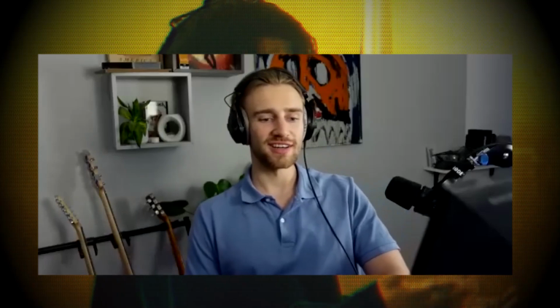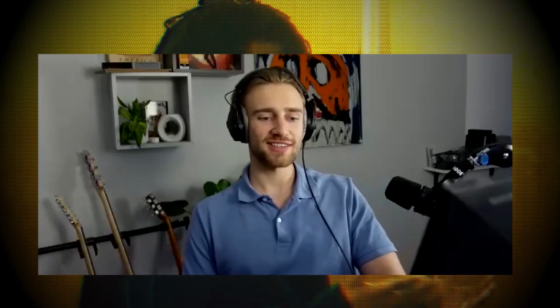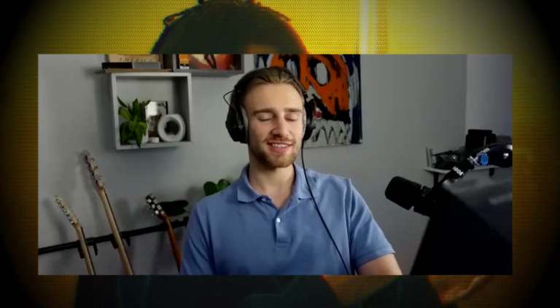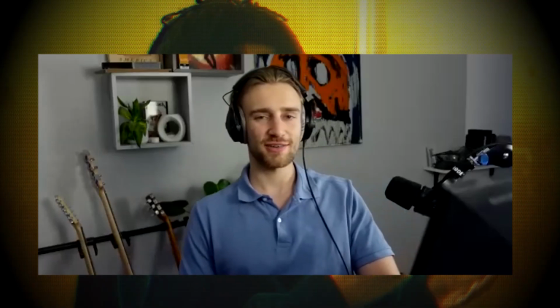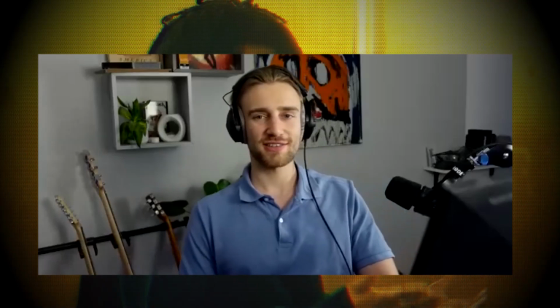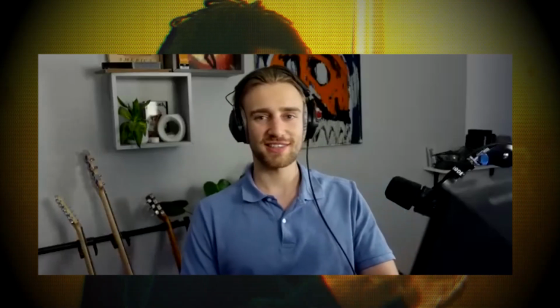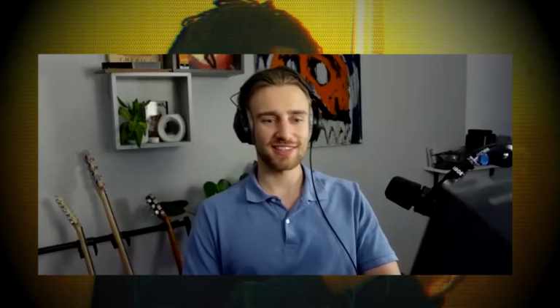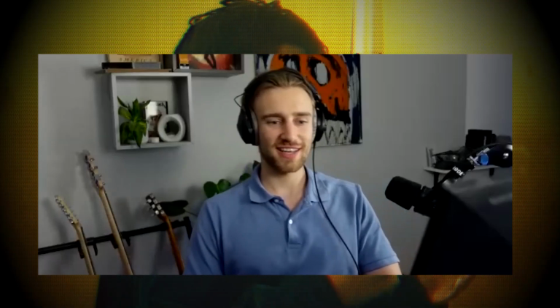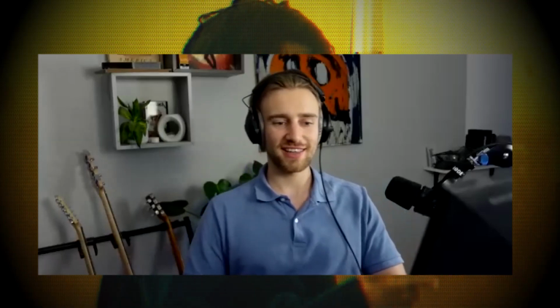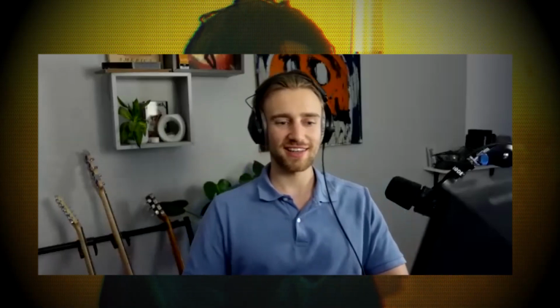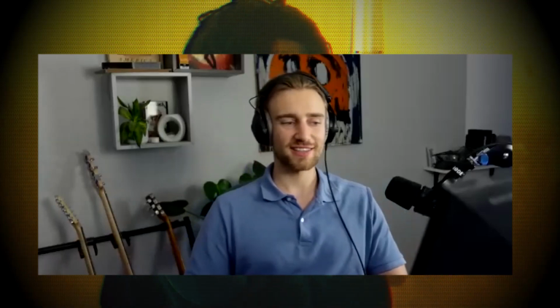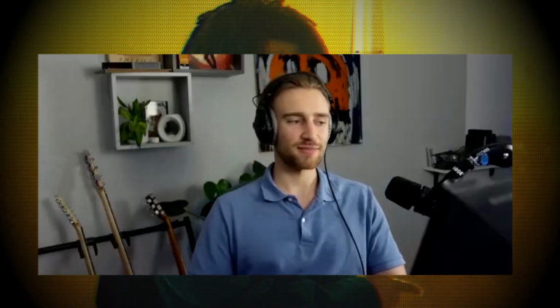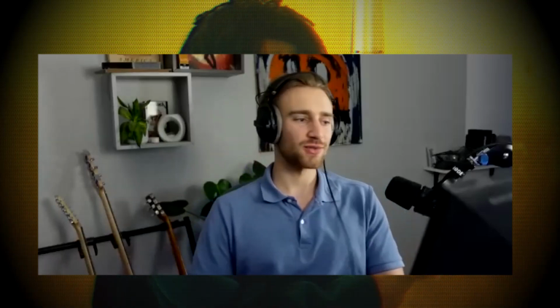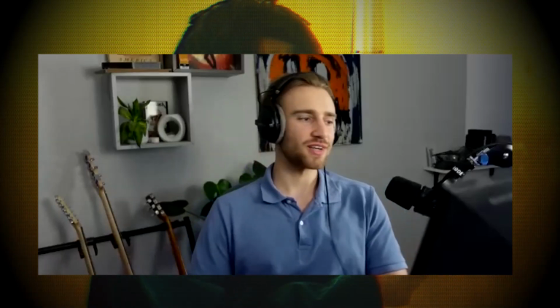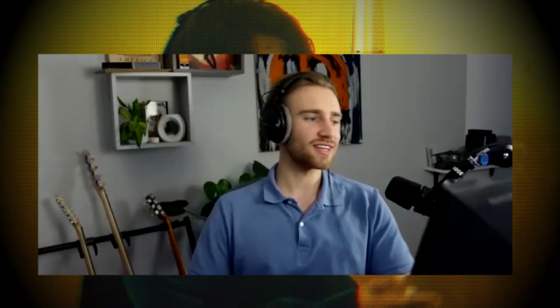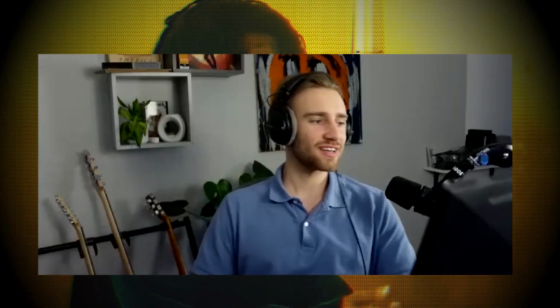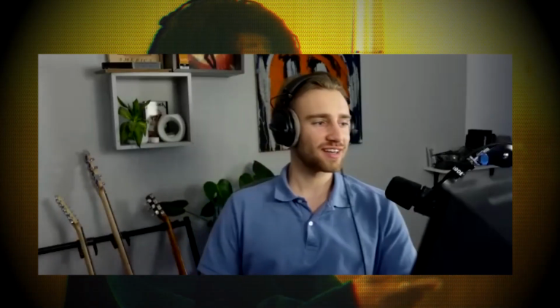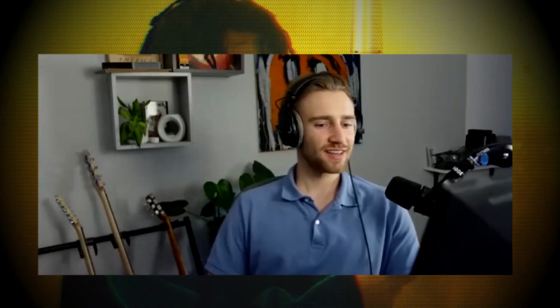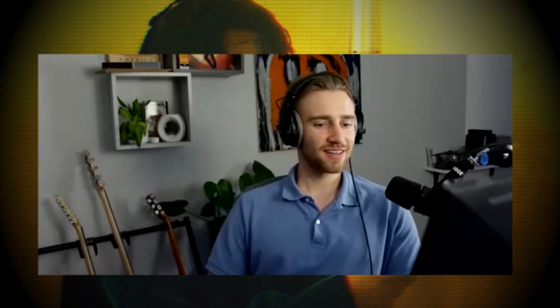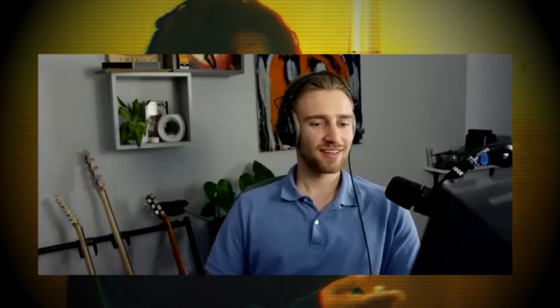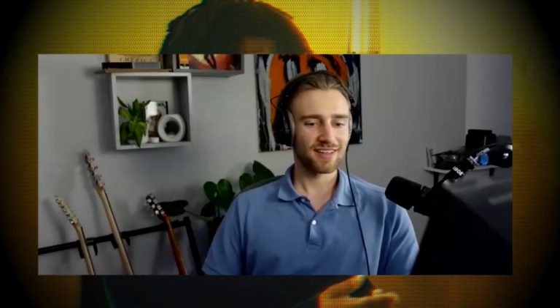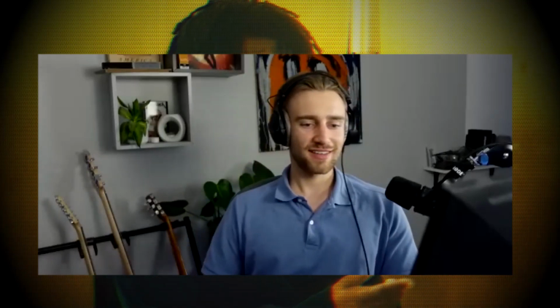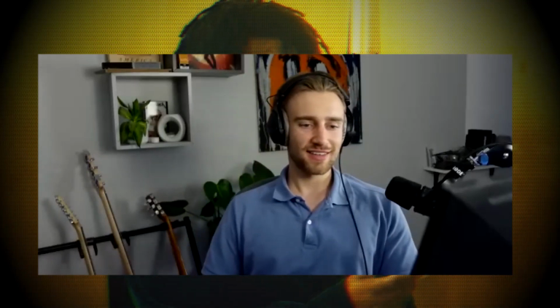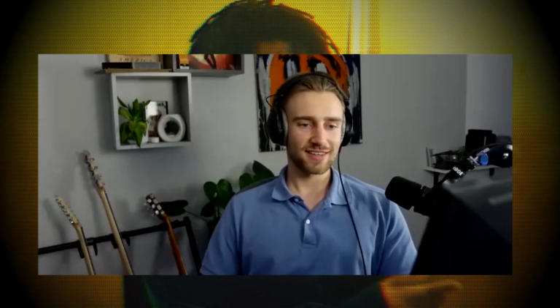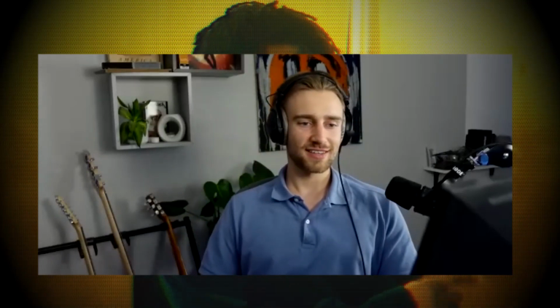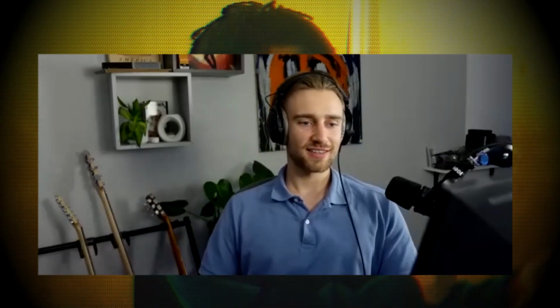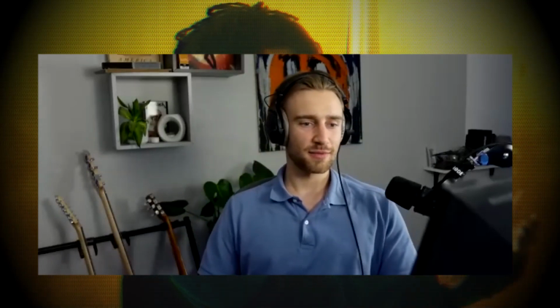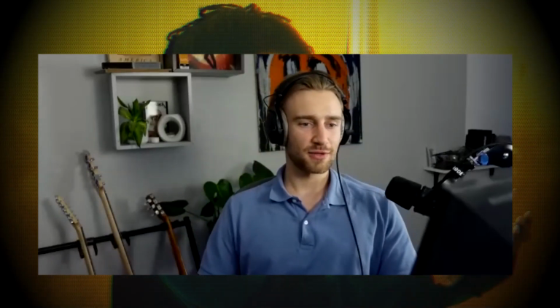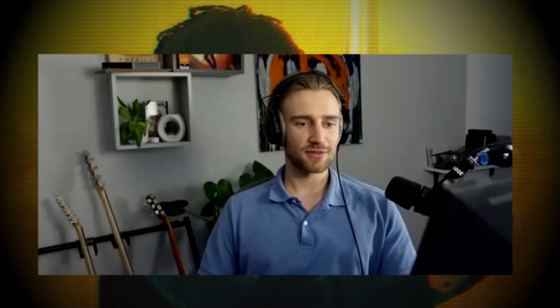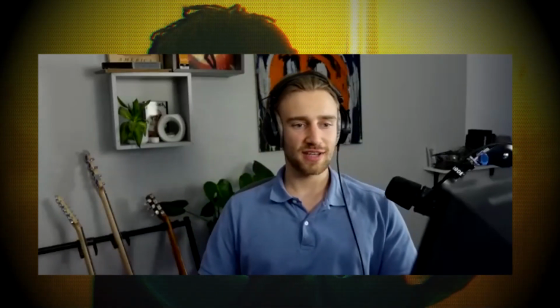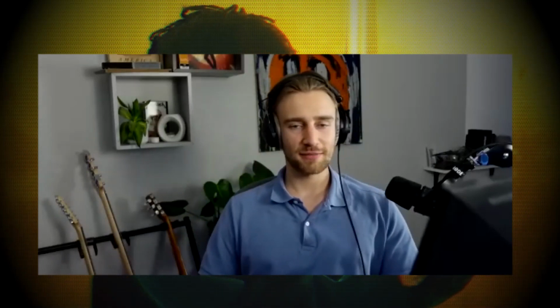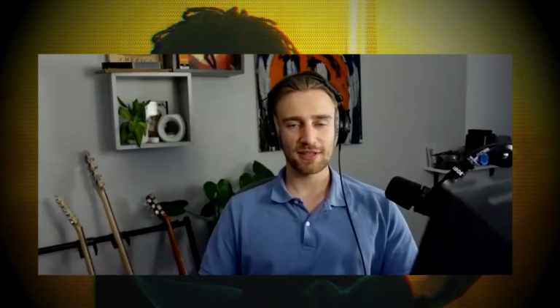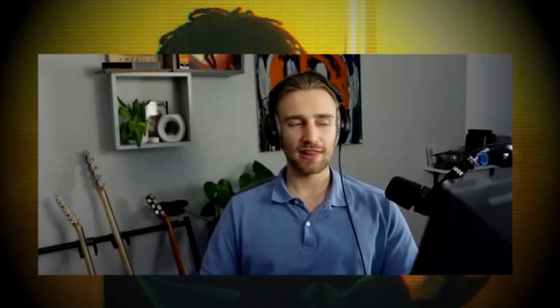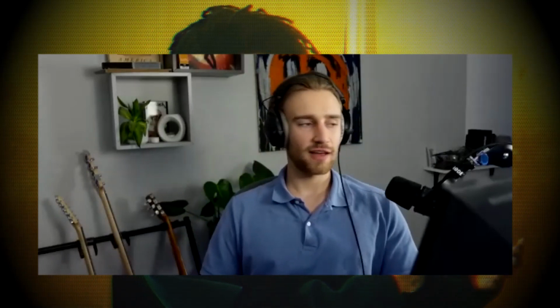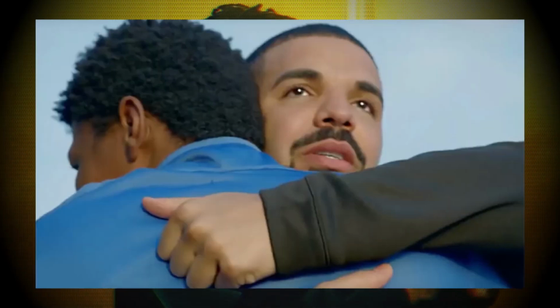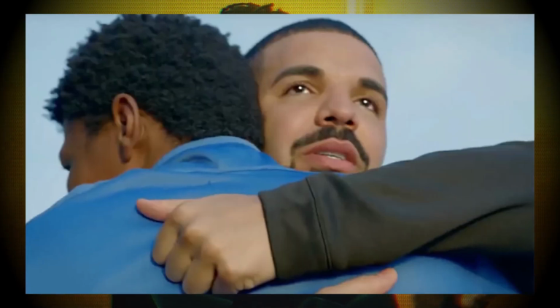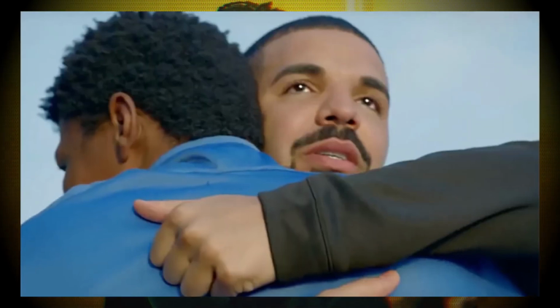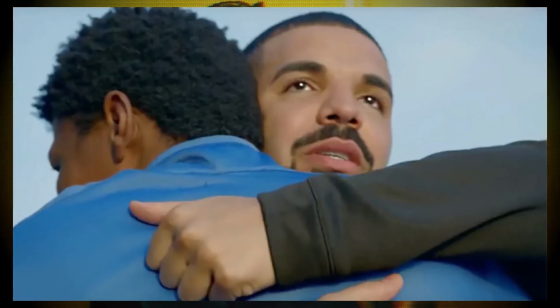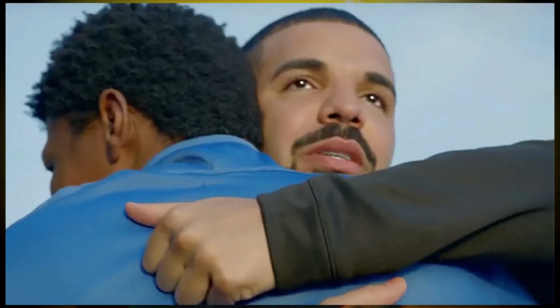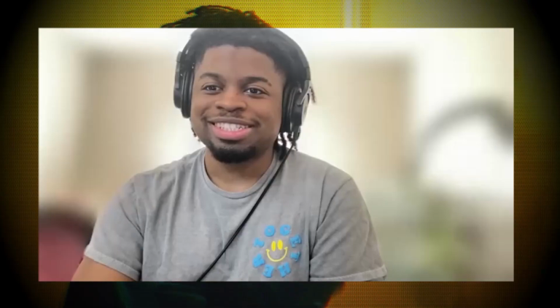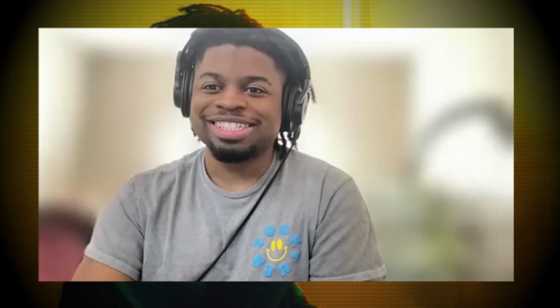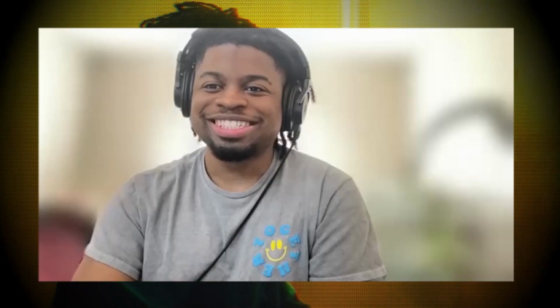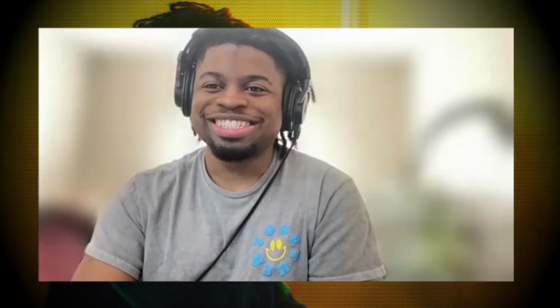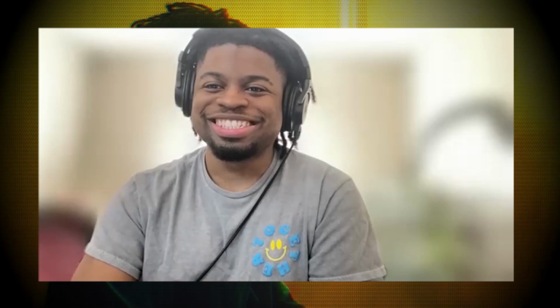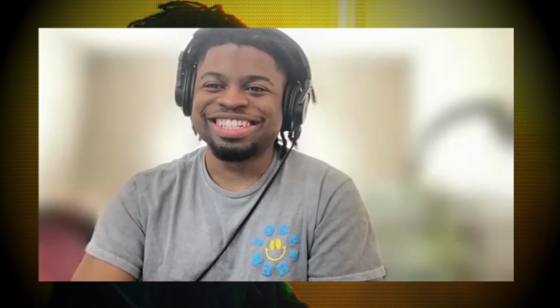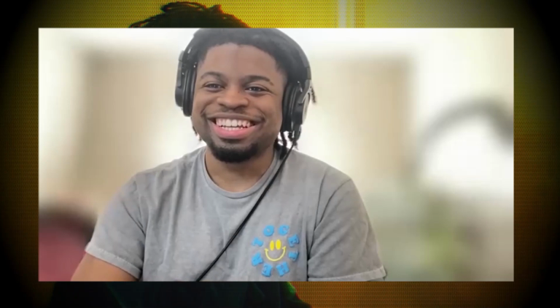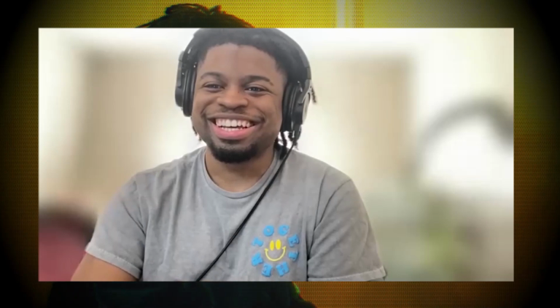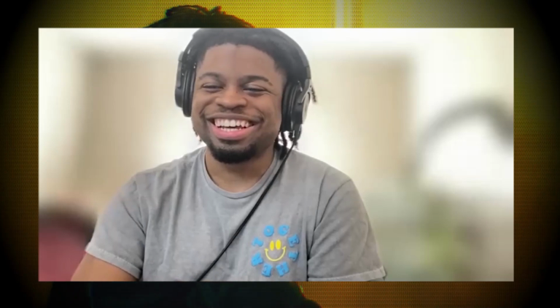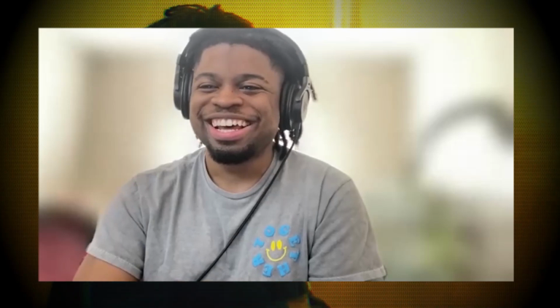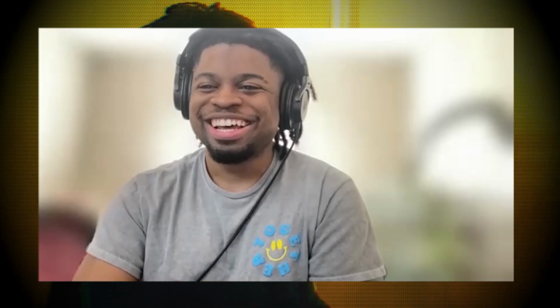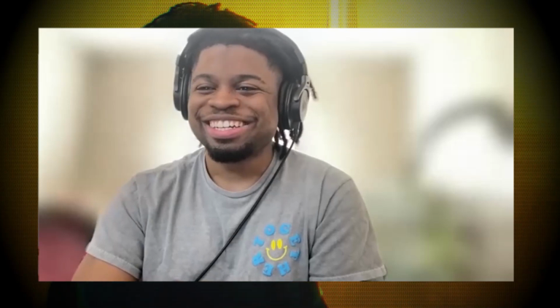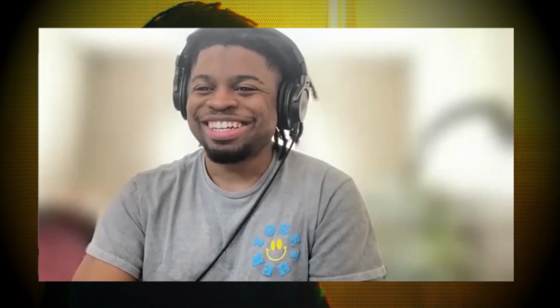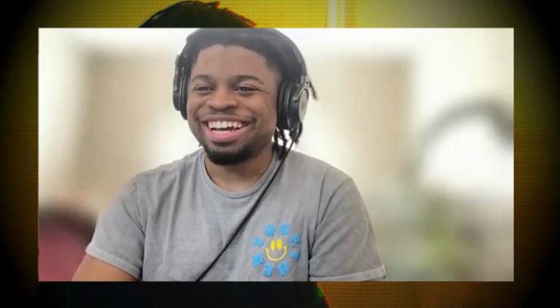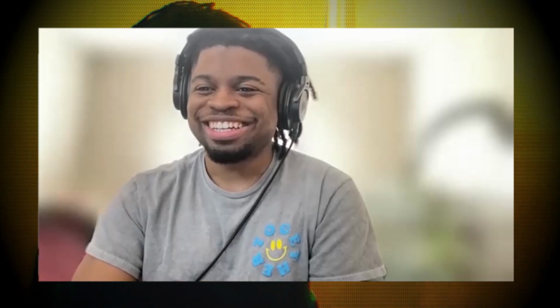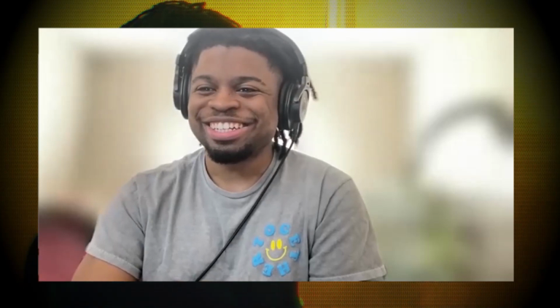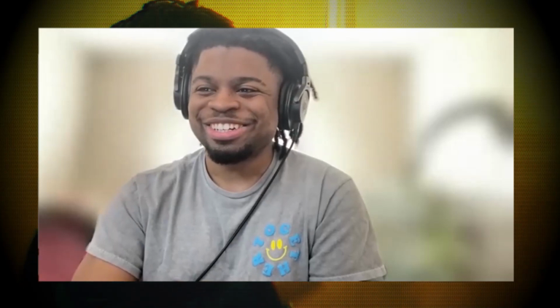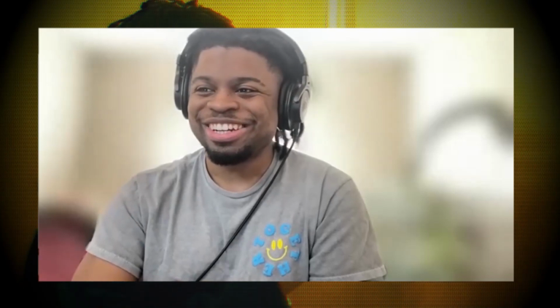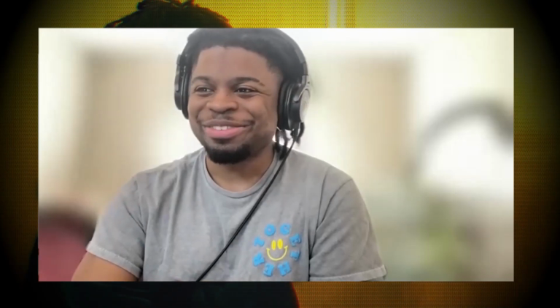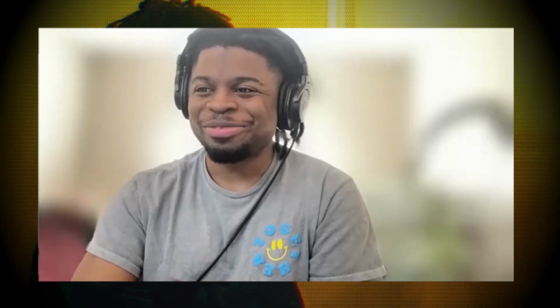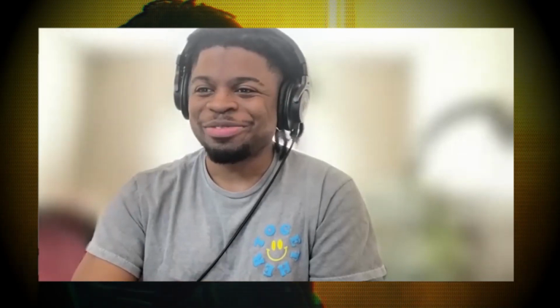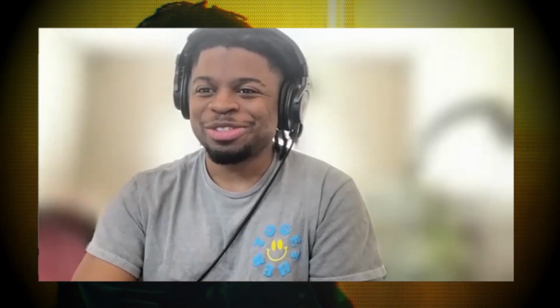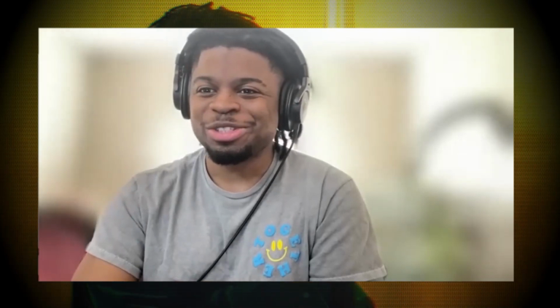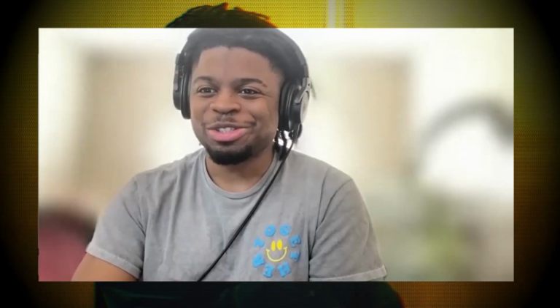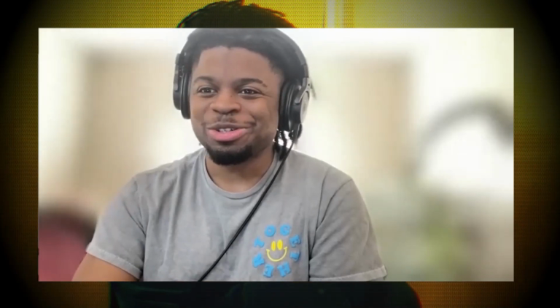Sounds exactly like some Drake — he's about to tell me that life's good and shit. Yeah, I can hear that for sure.